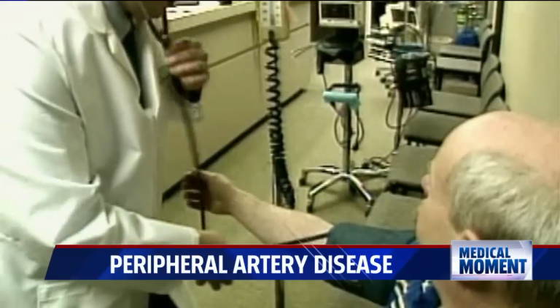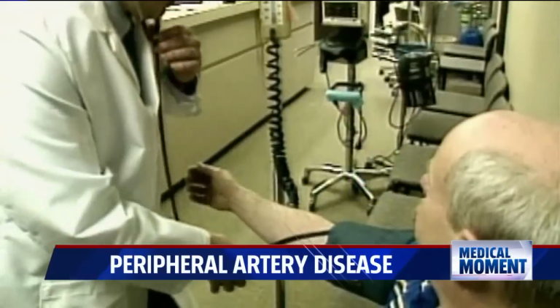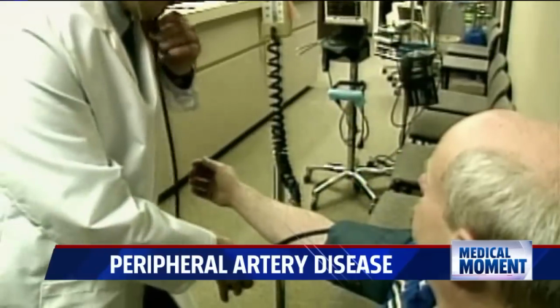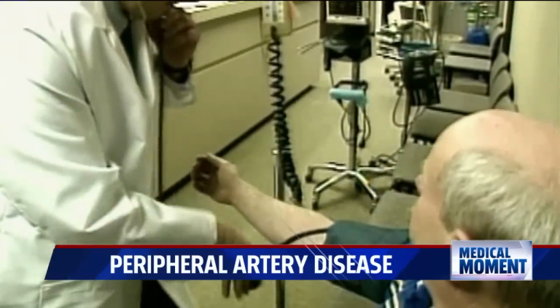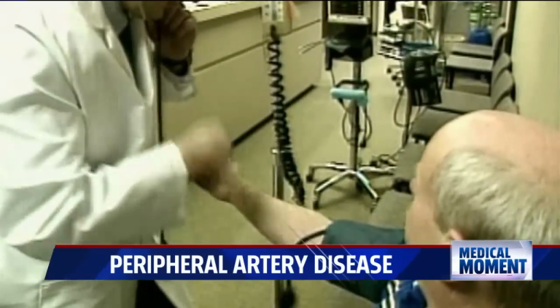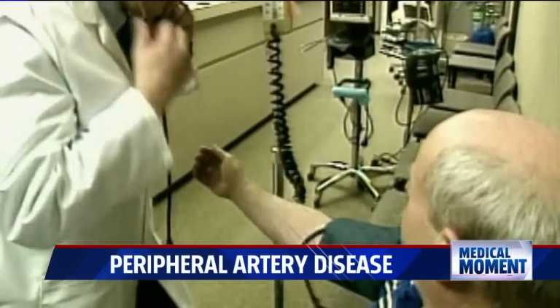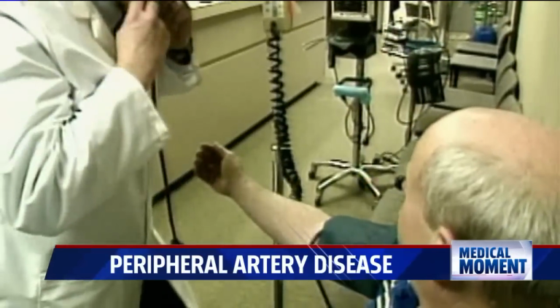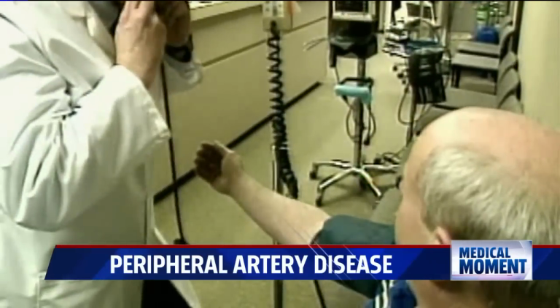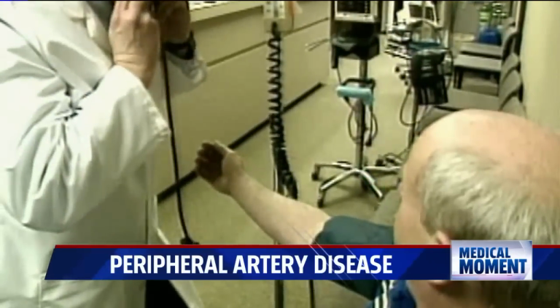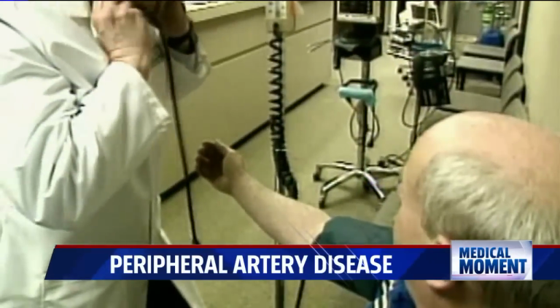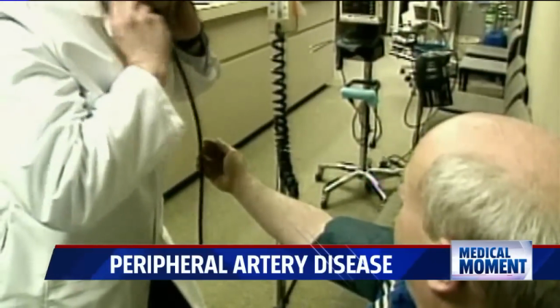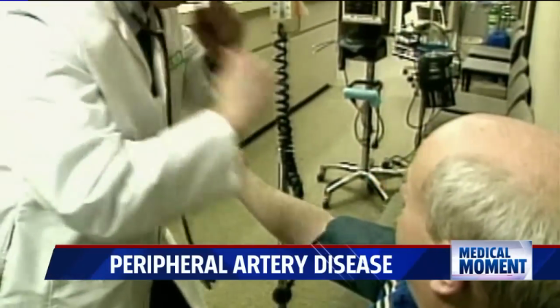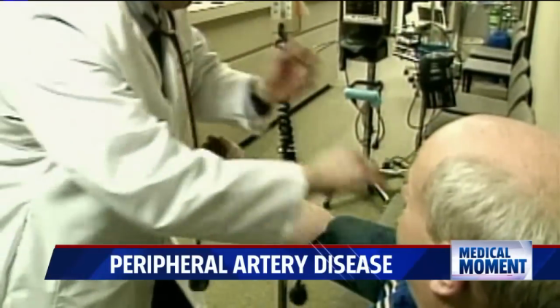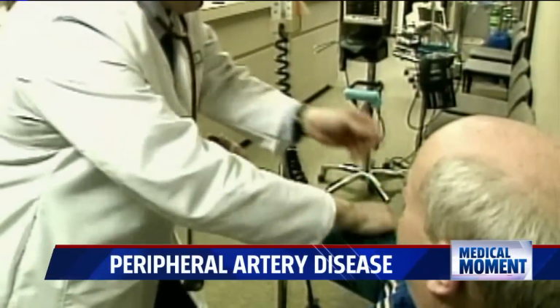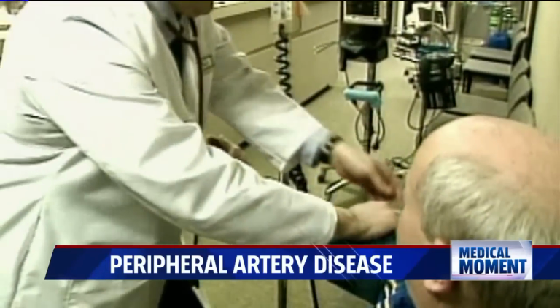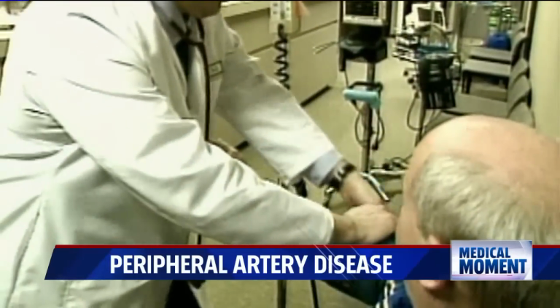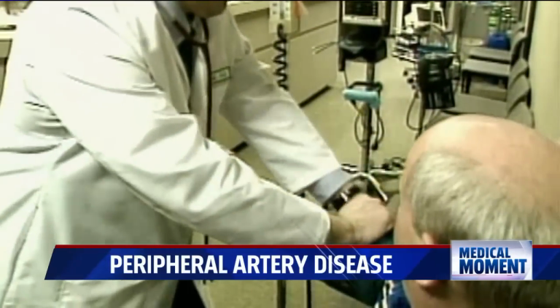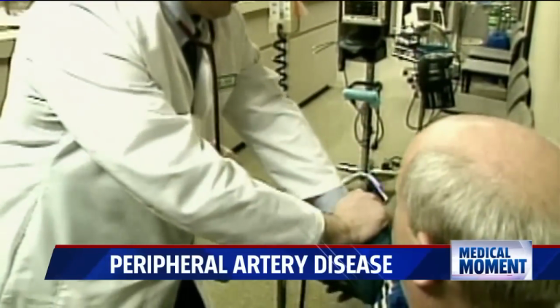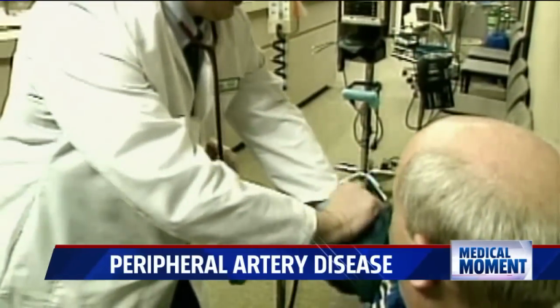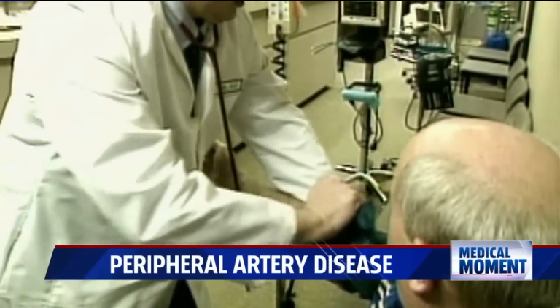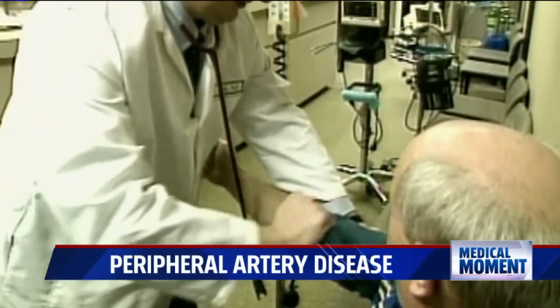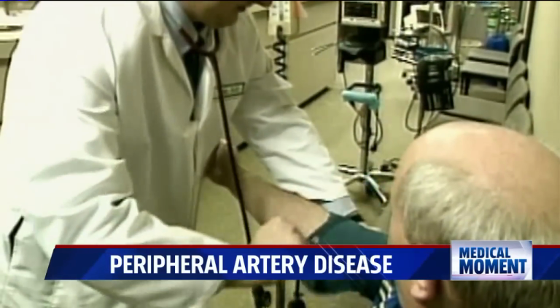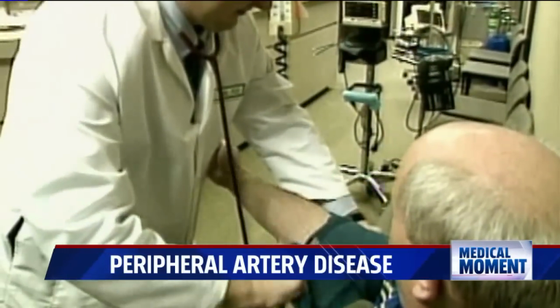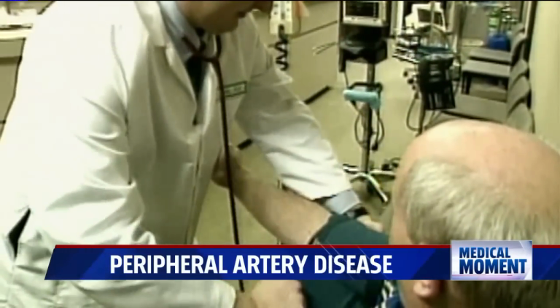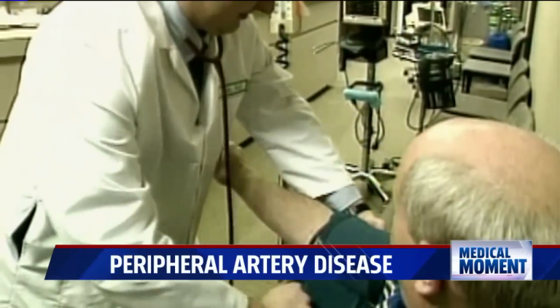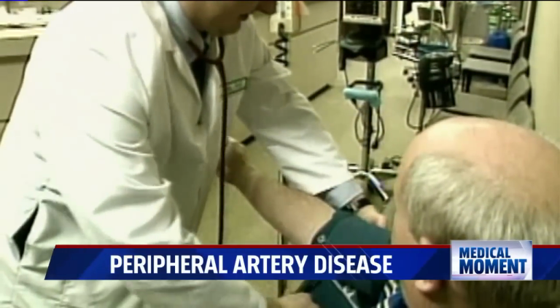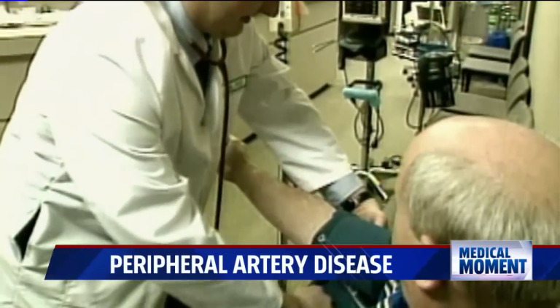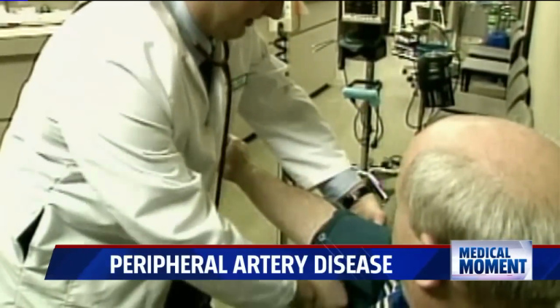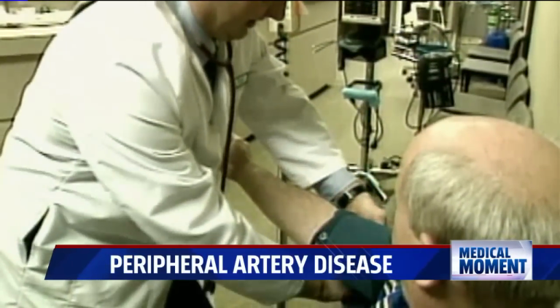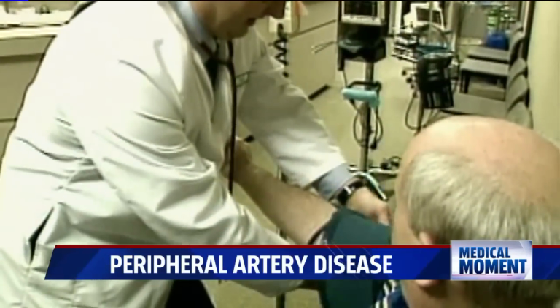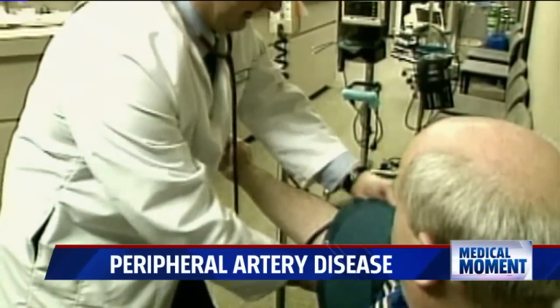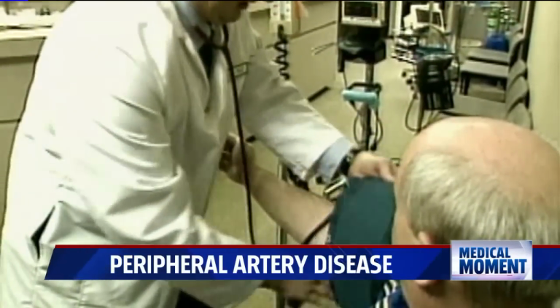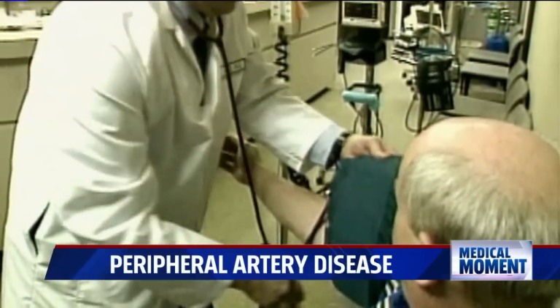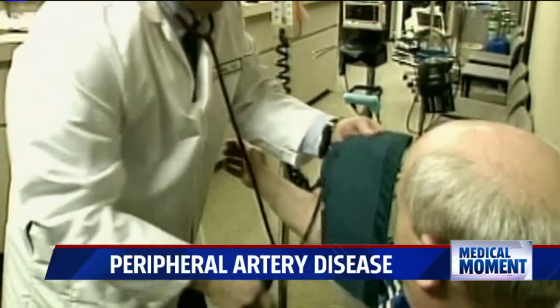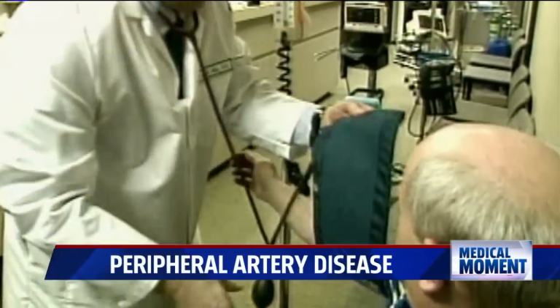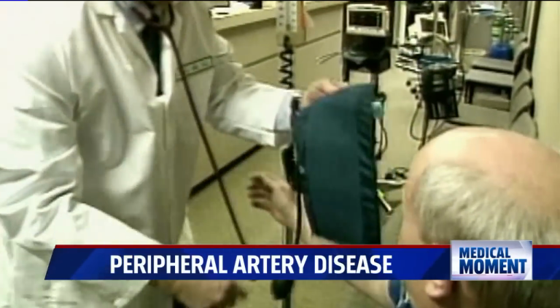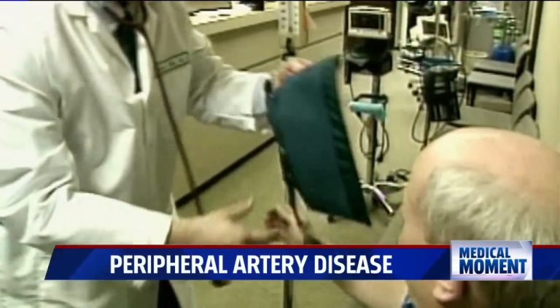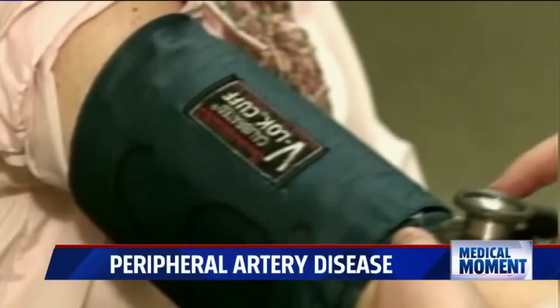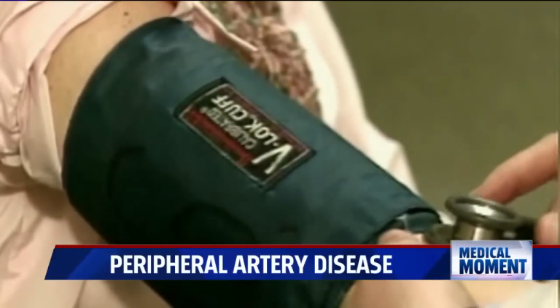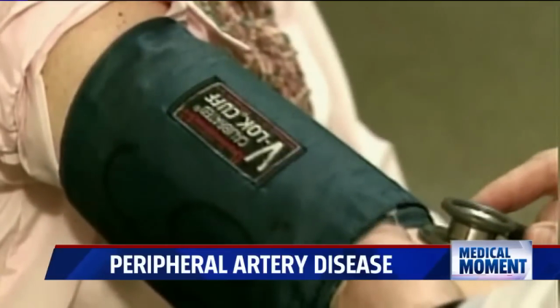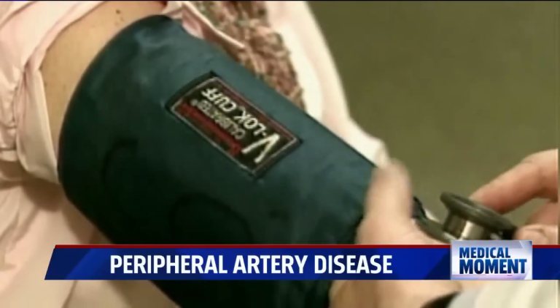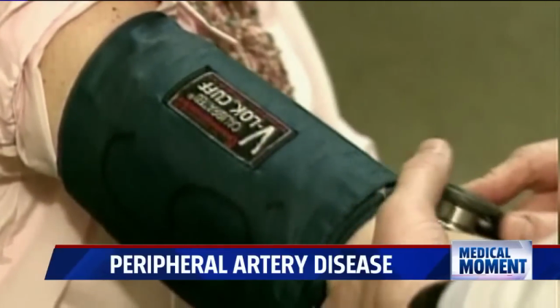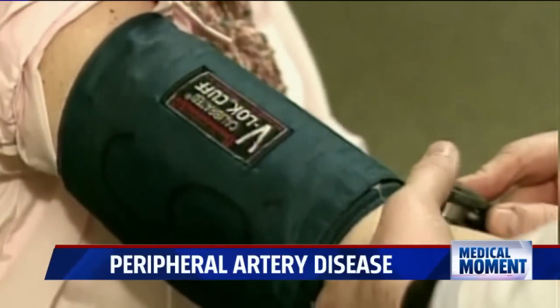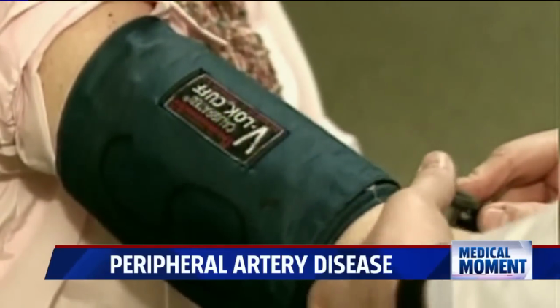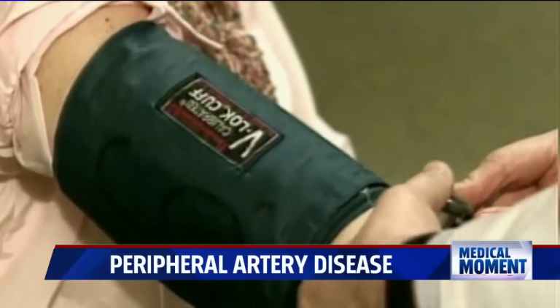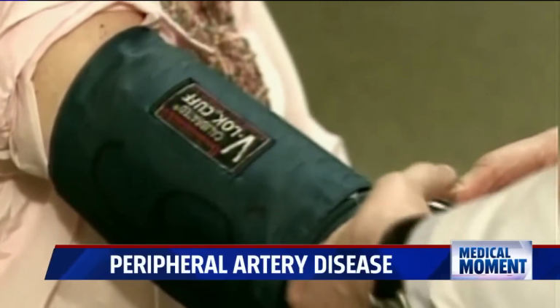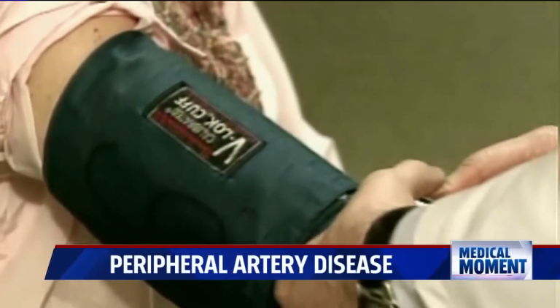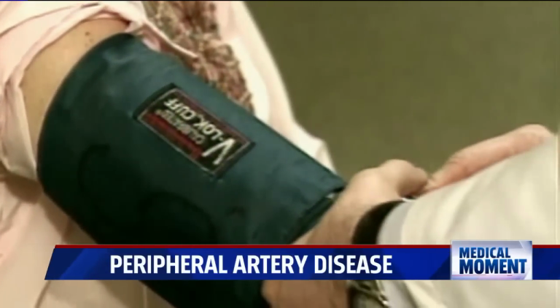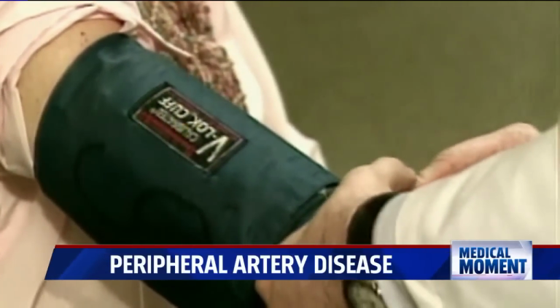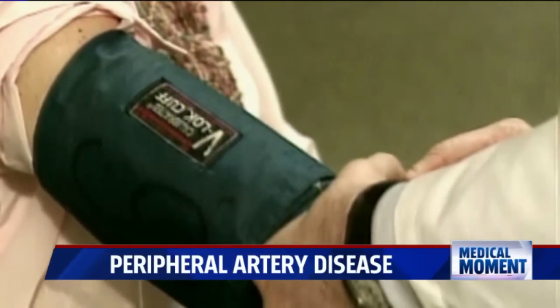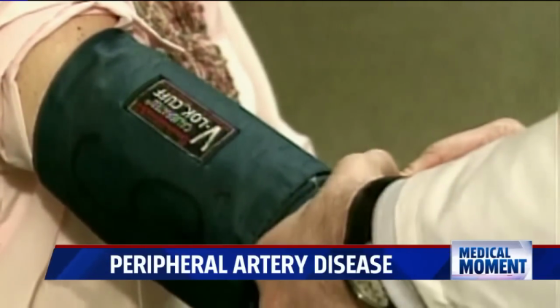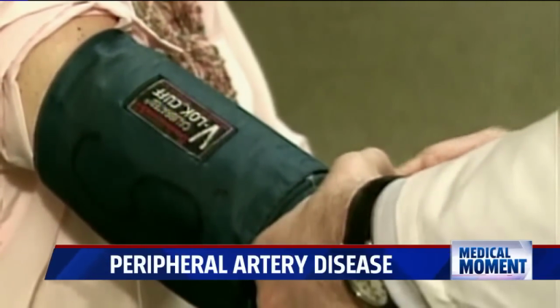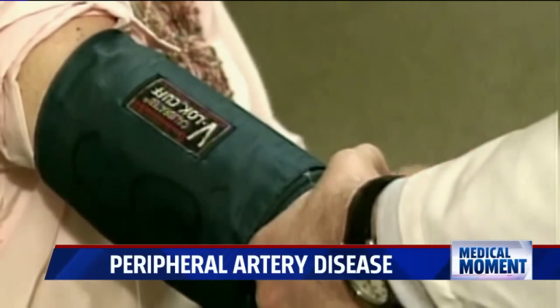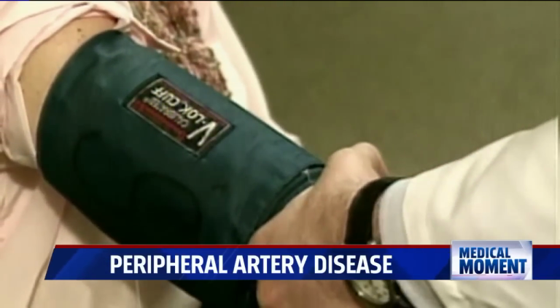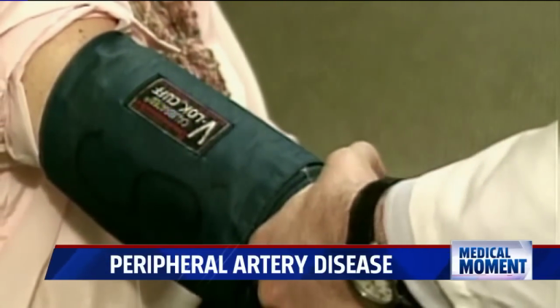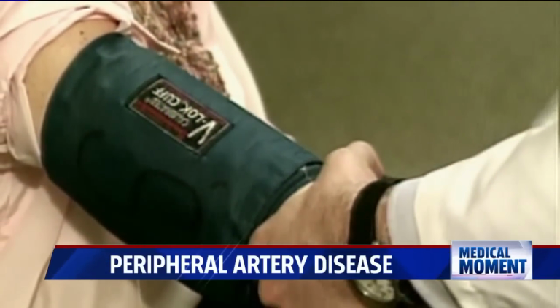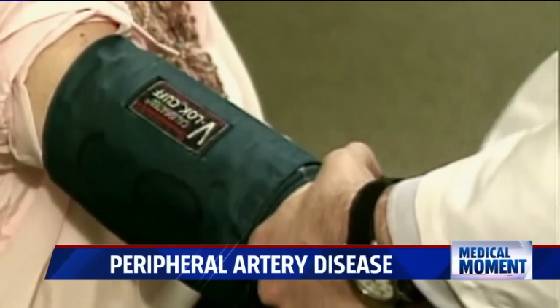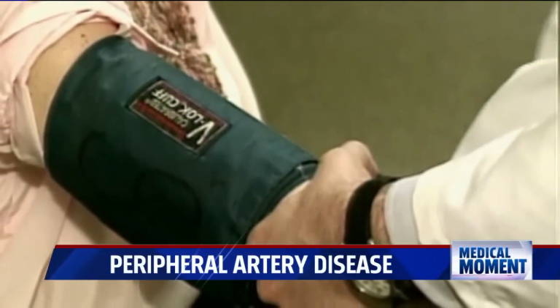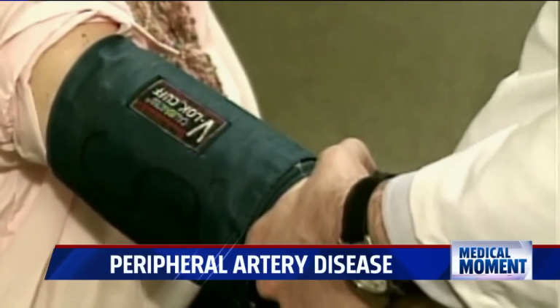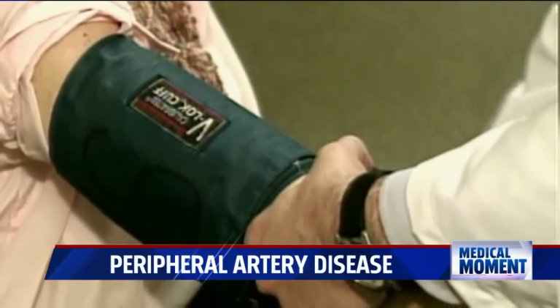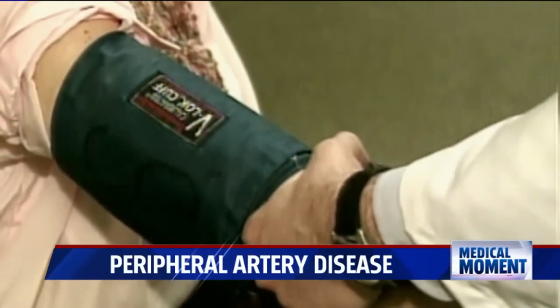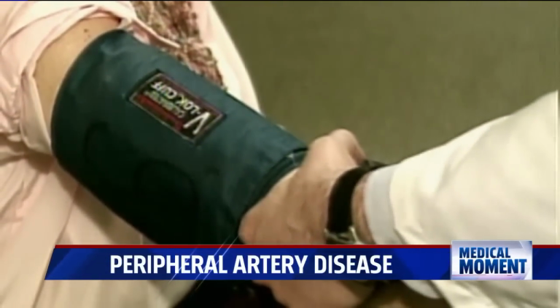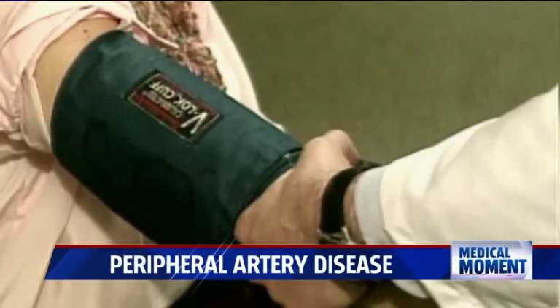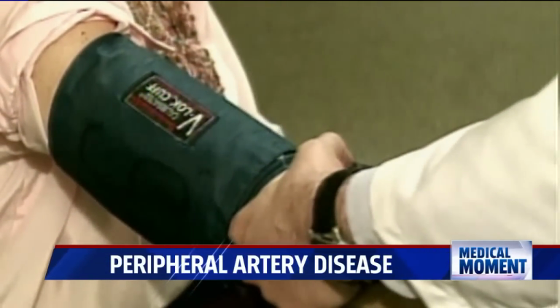Dr. Yassa says the easiest way to stay ahead of peripheral artery disease is a simple screening, which is often covered by your insurance.